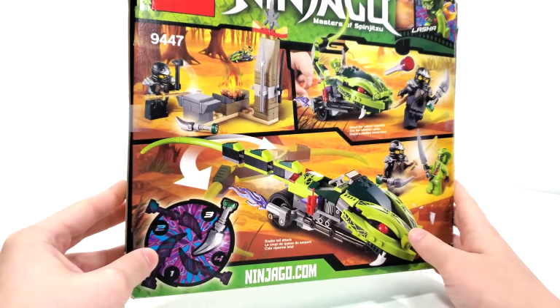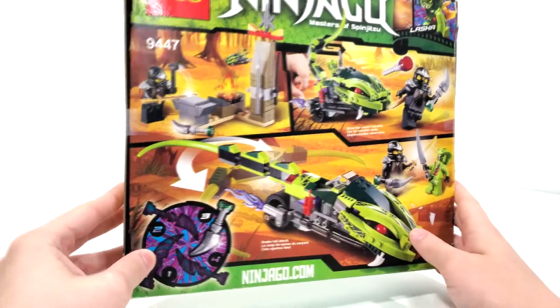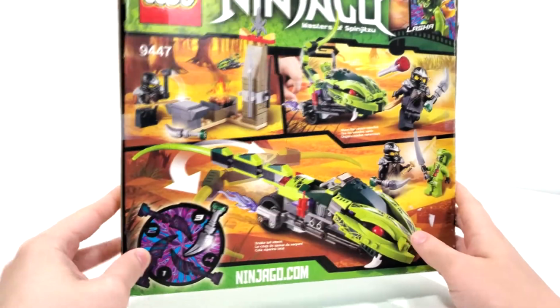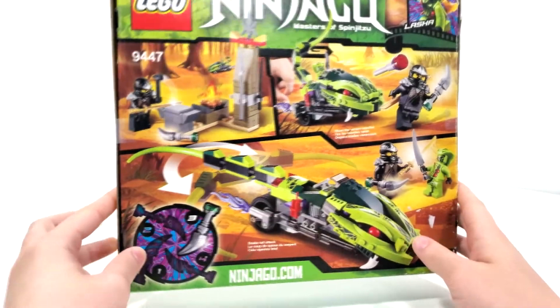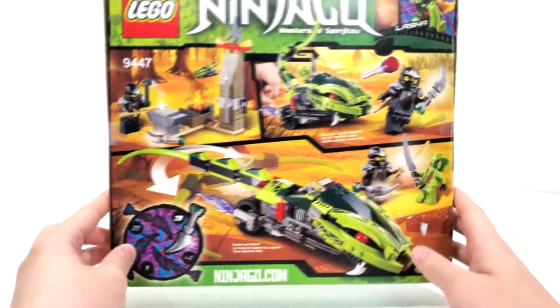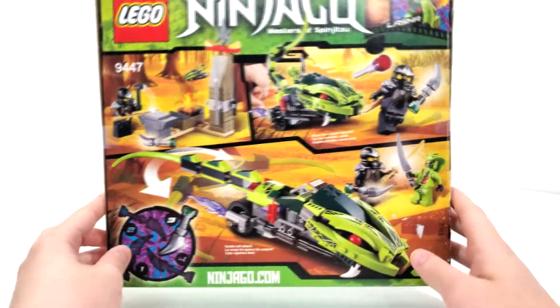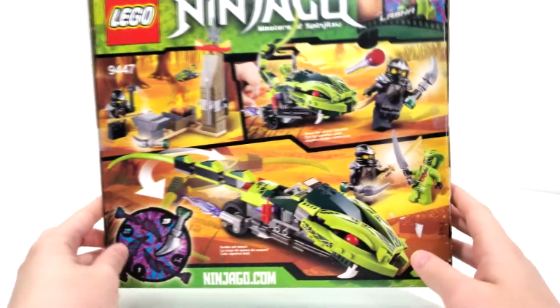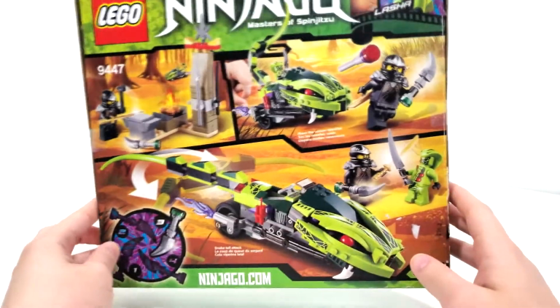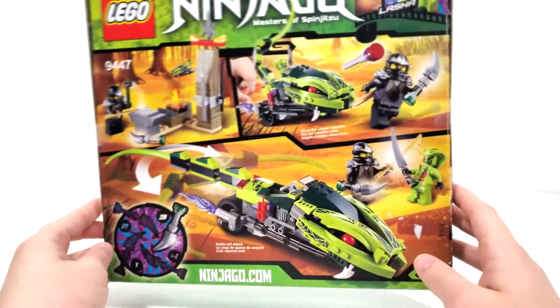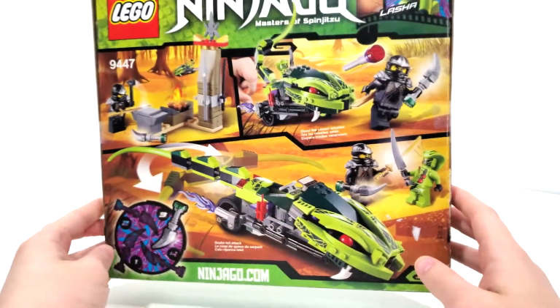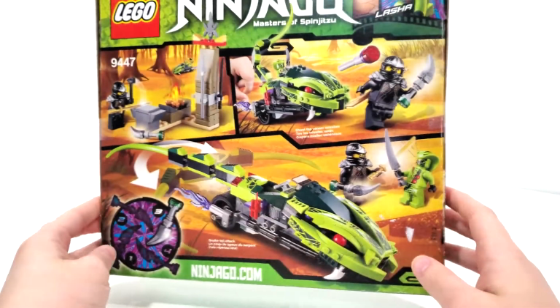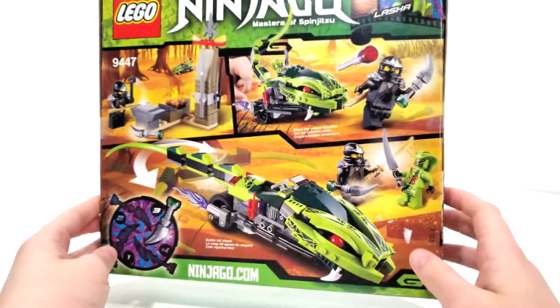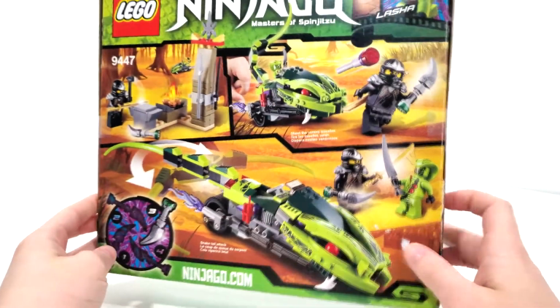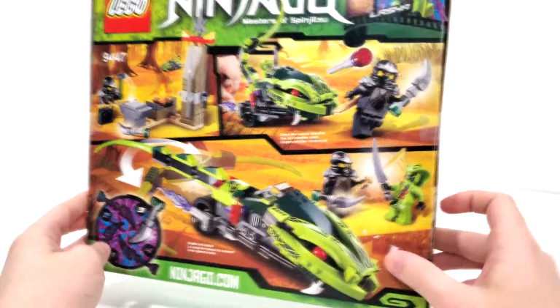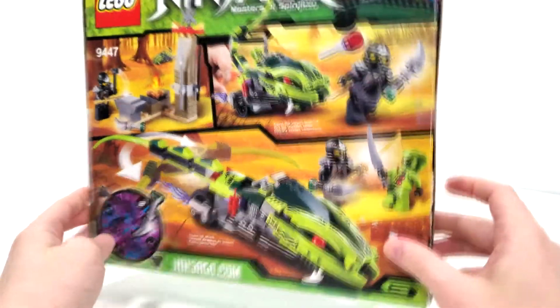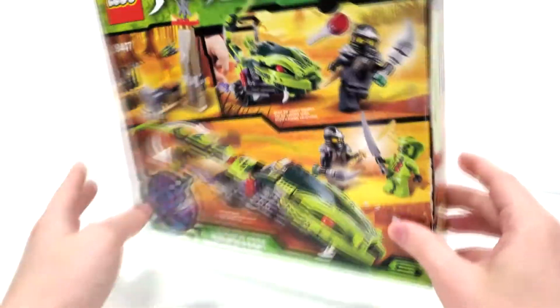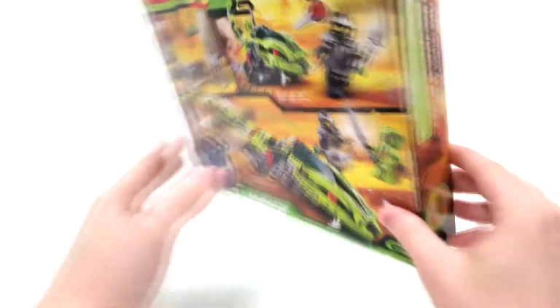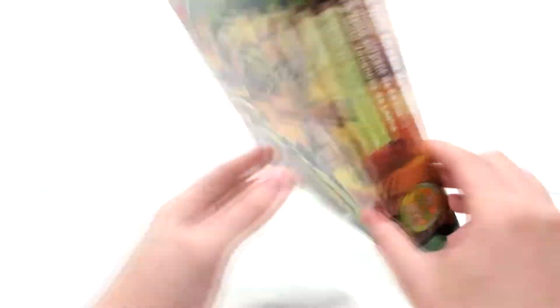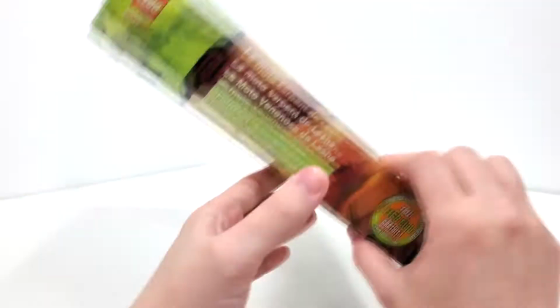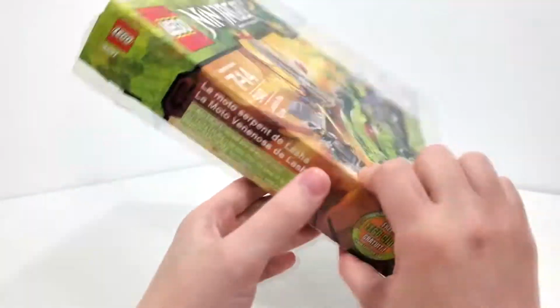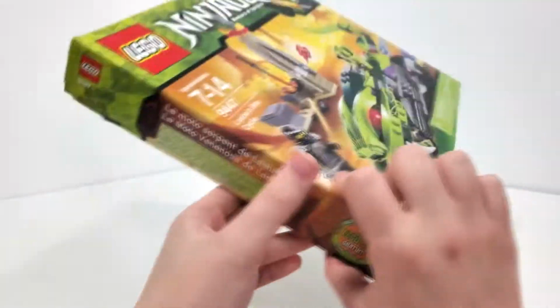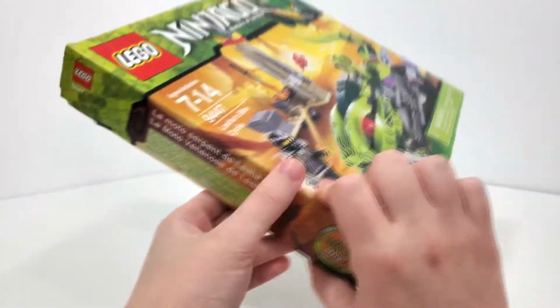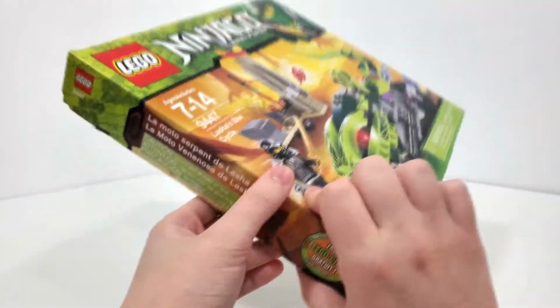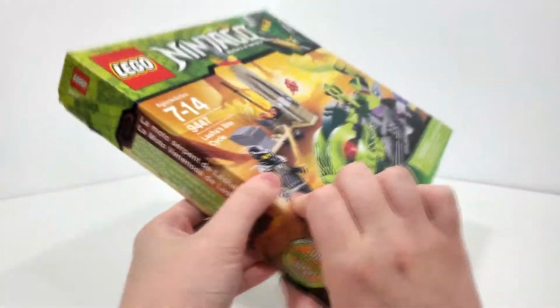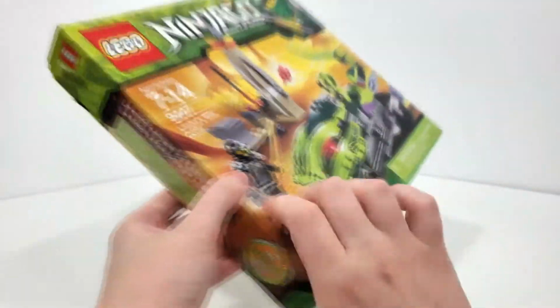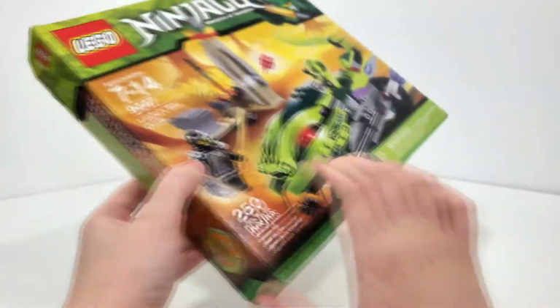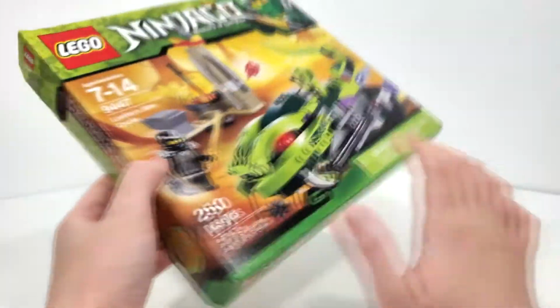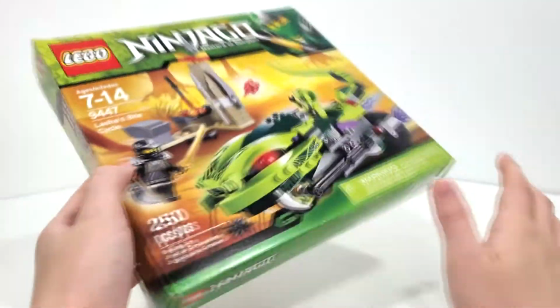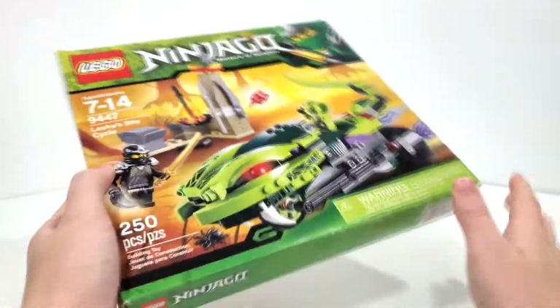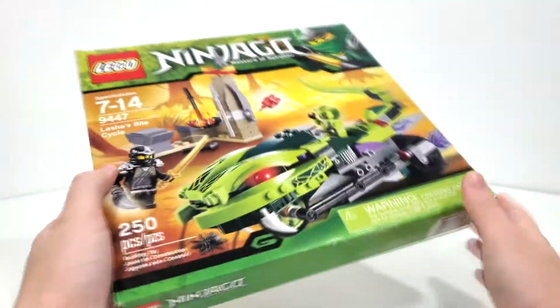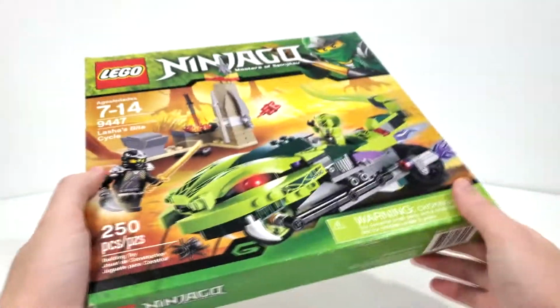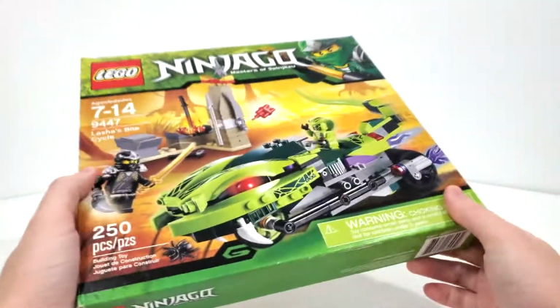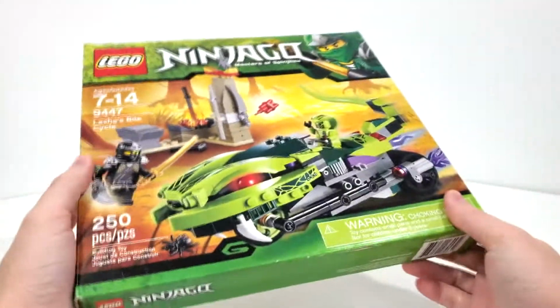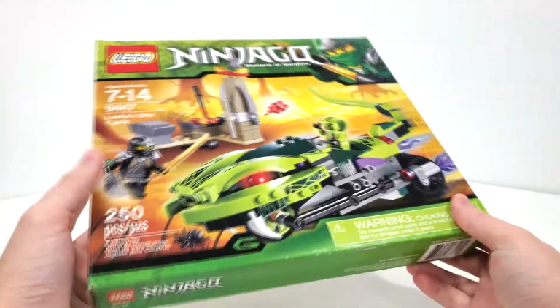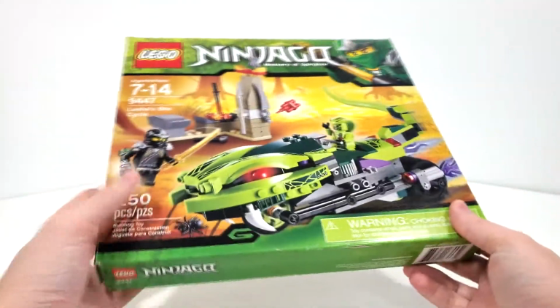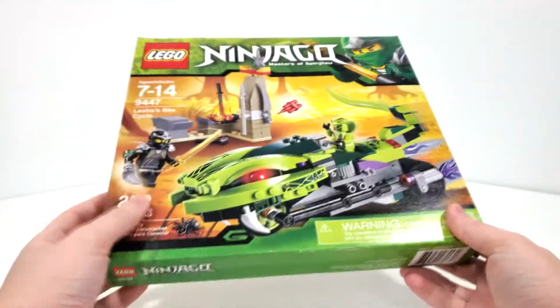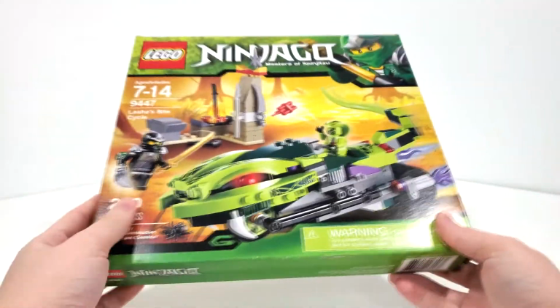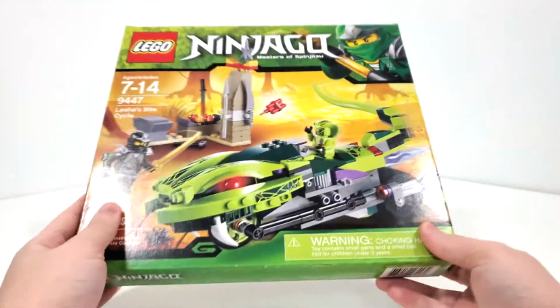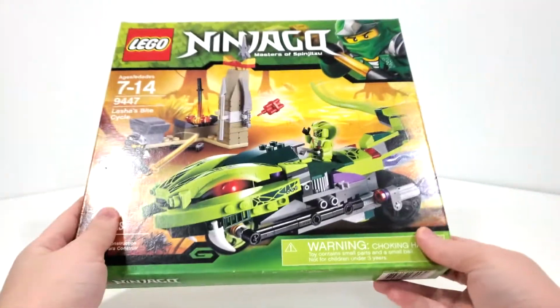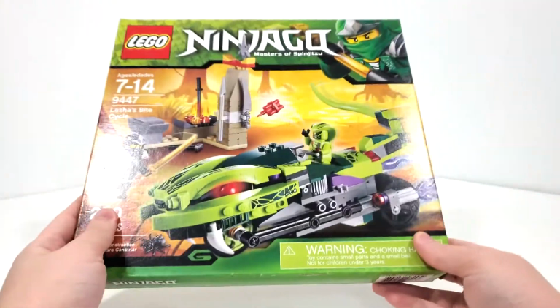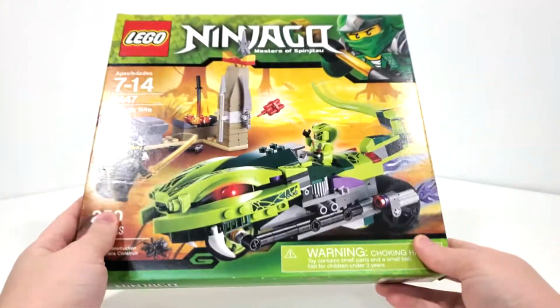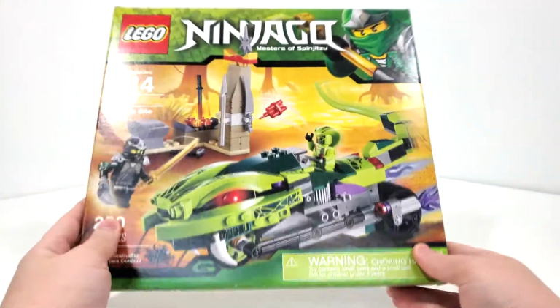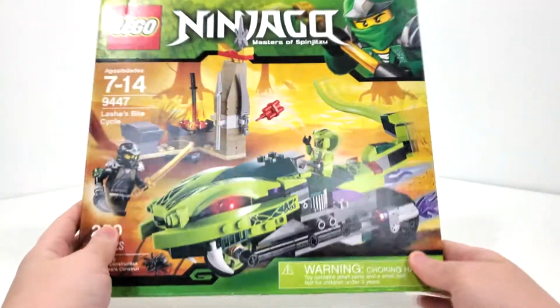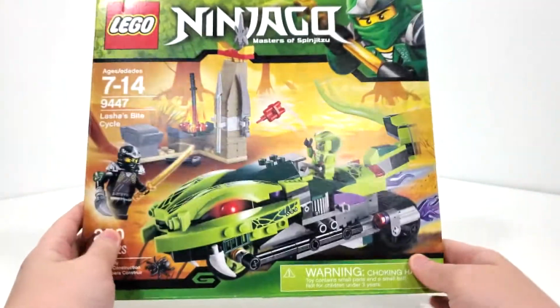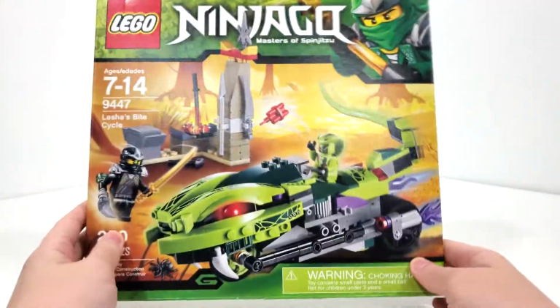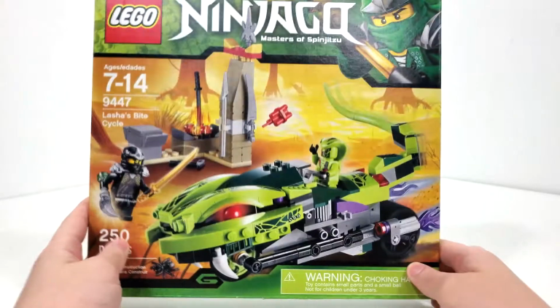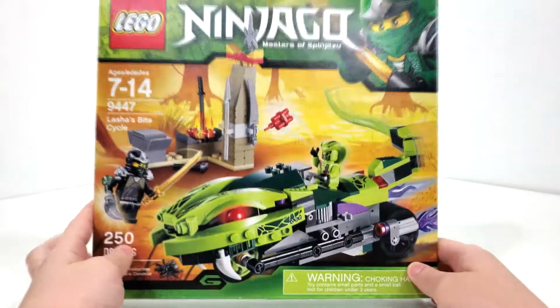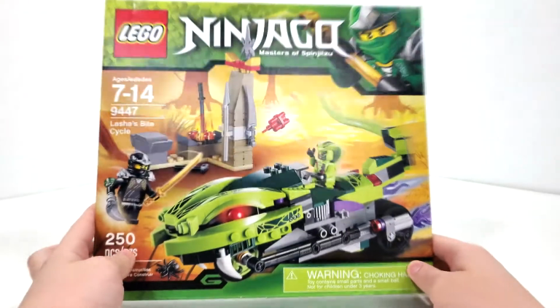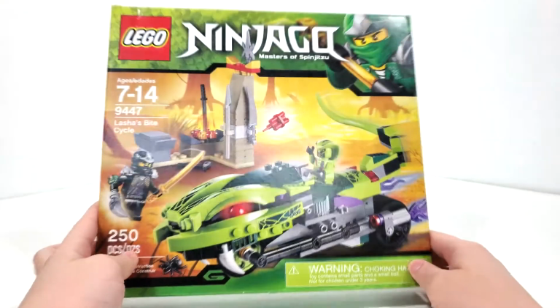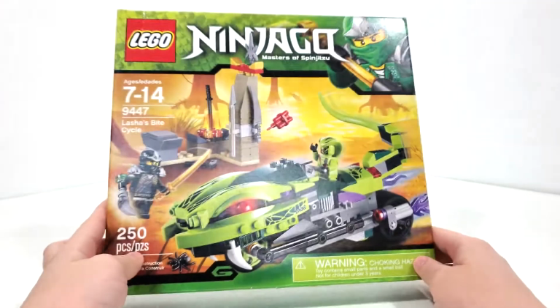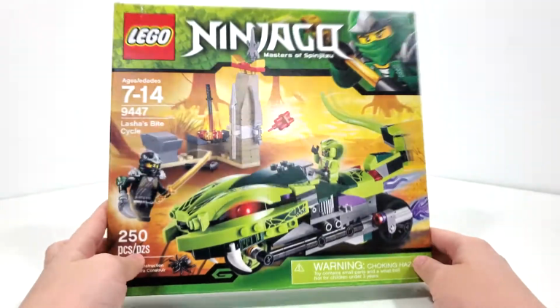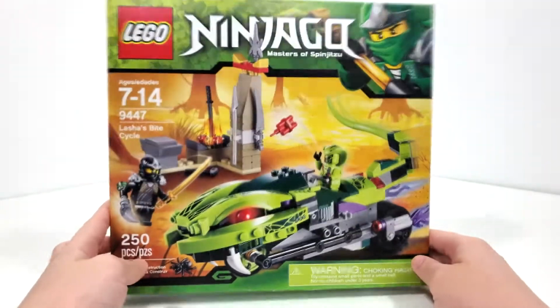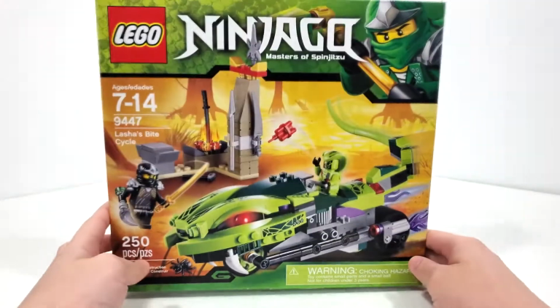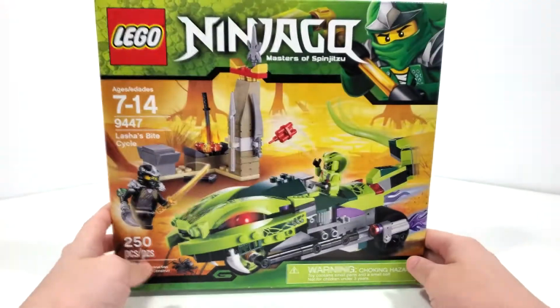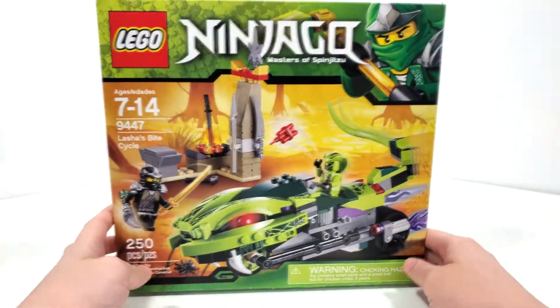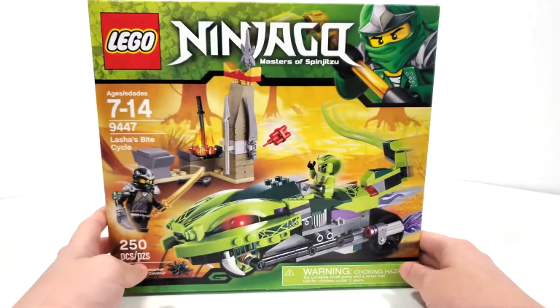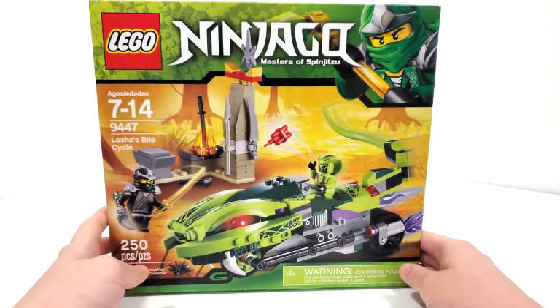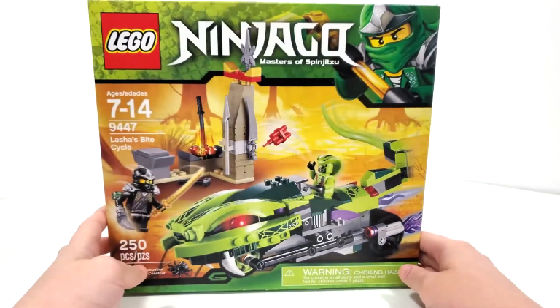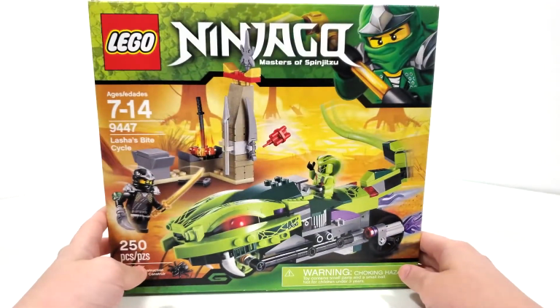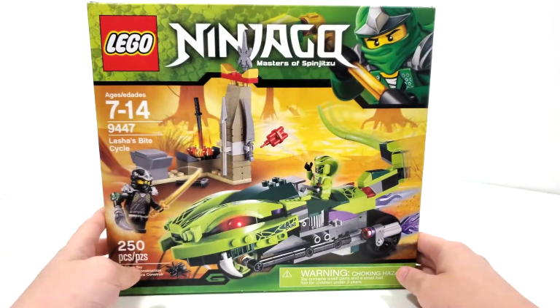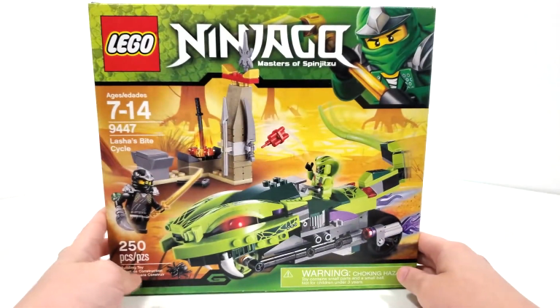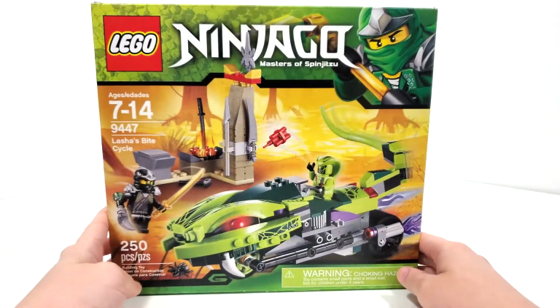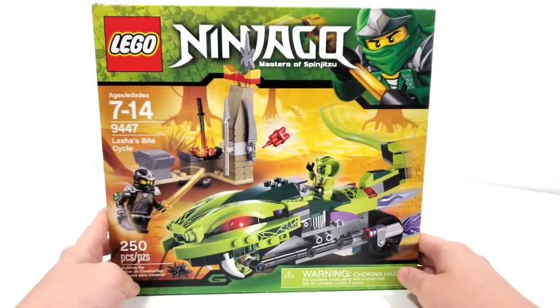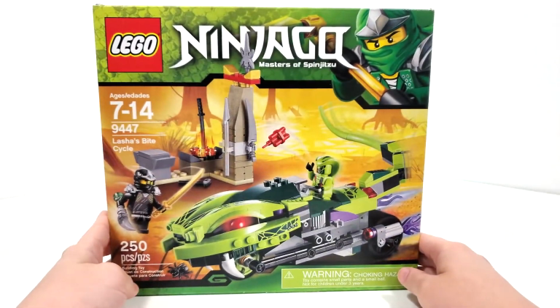That's really all that I have to say for the box. So let's take a look at the instructions, minifigures, and then the final overall model.